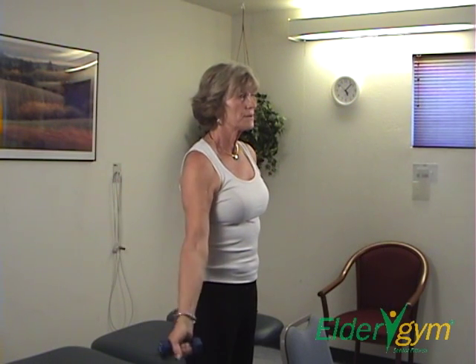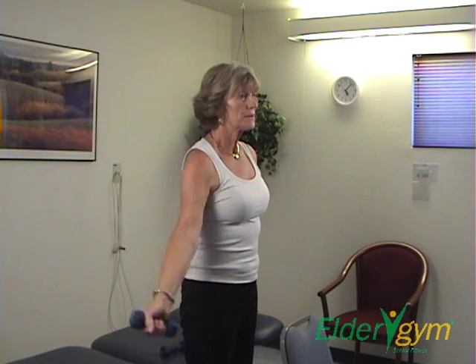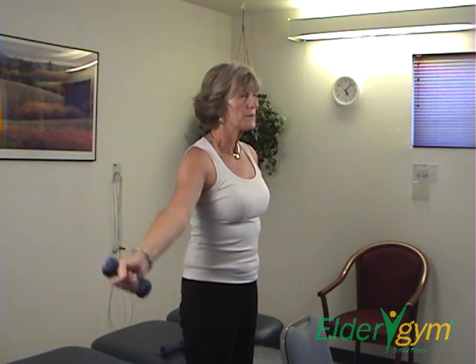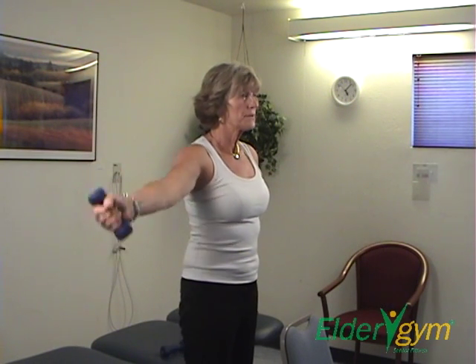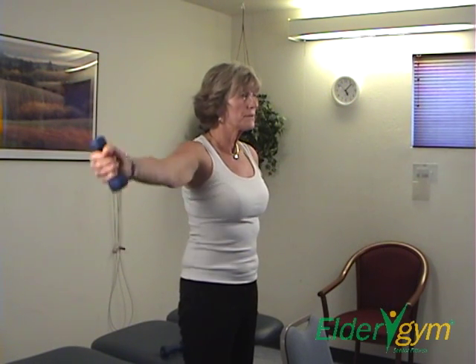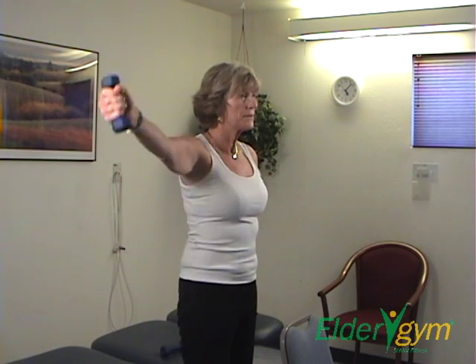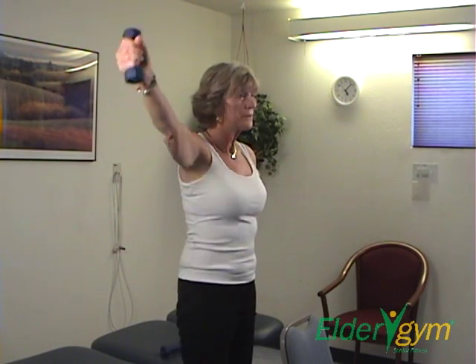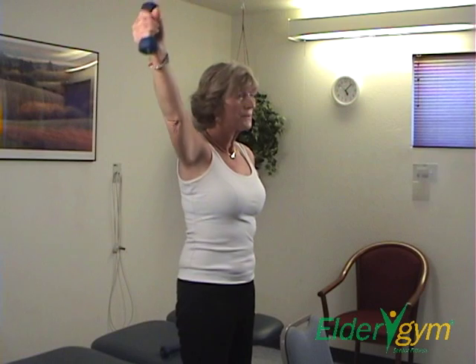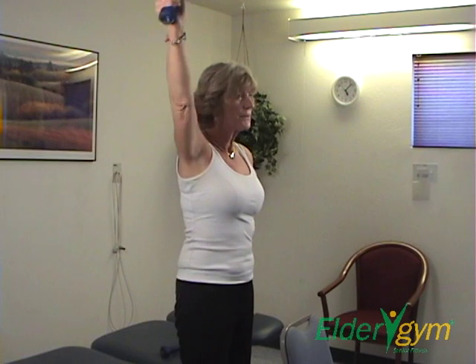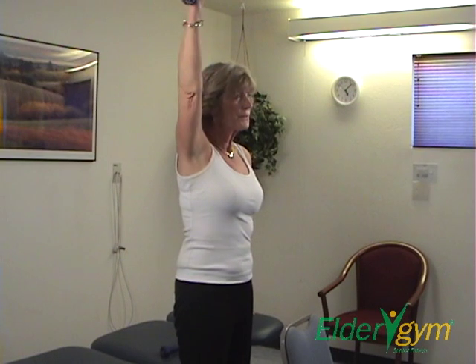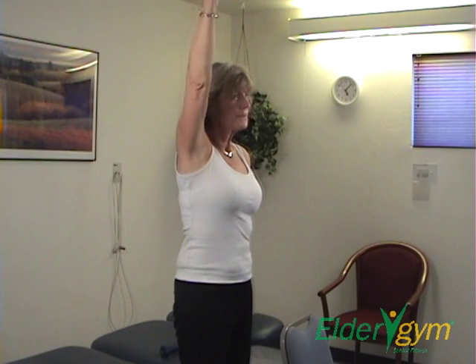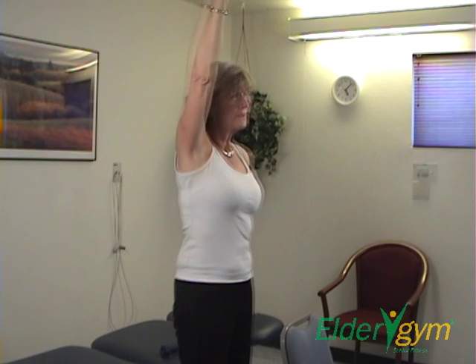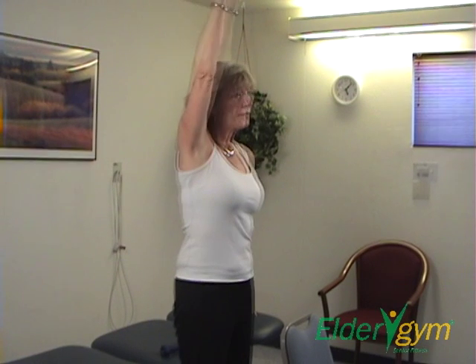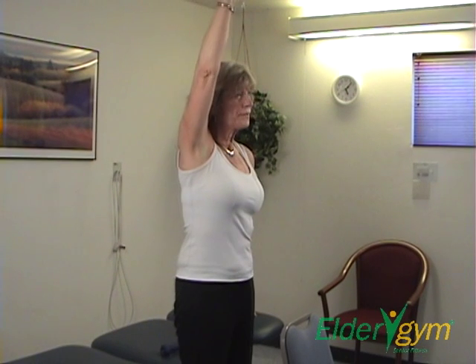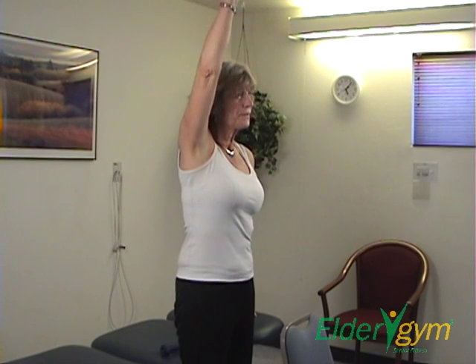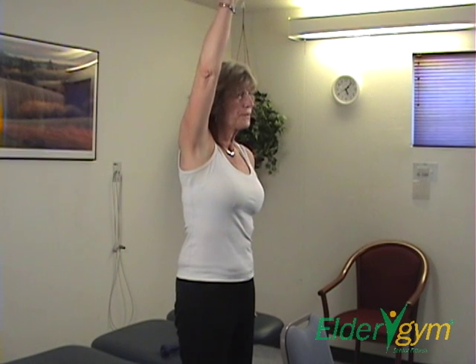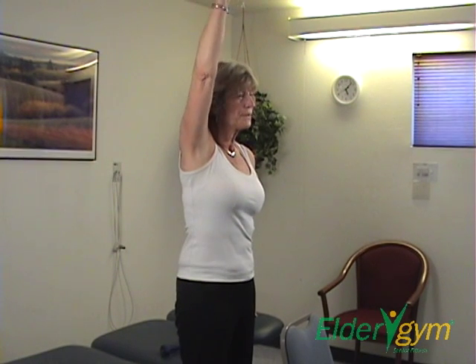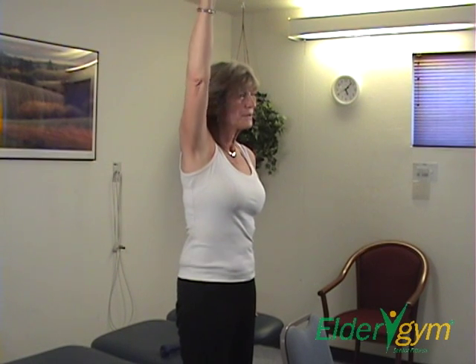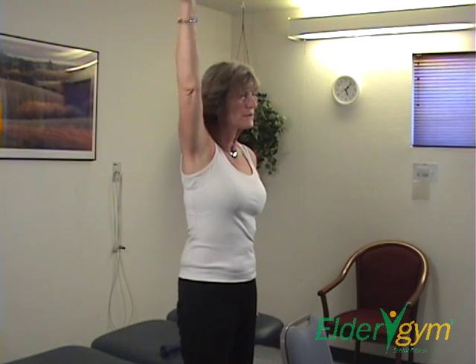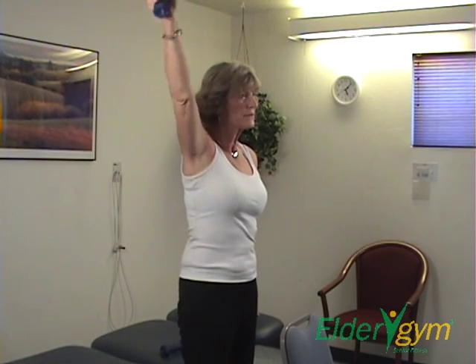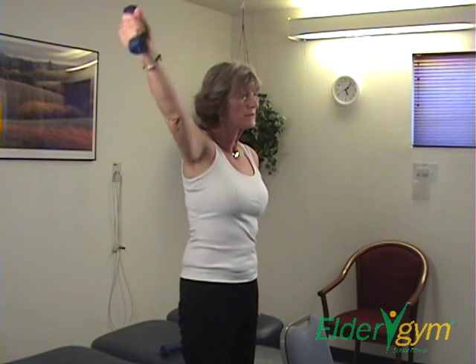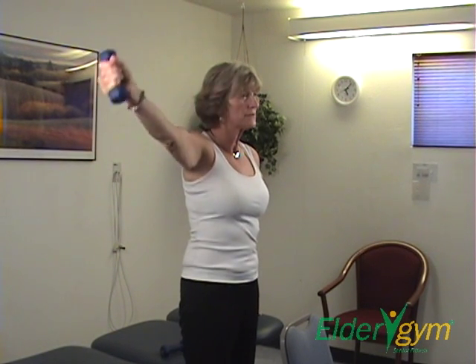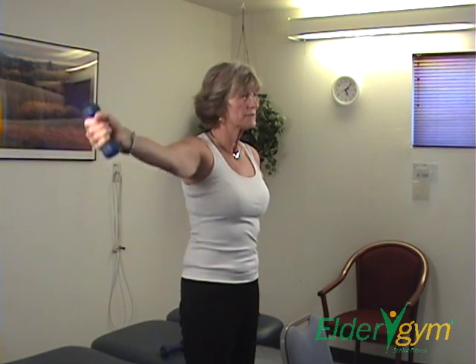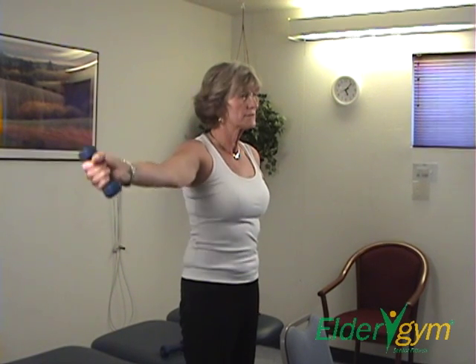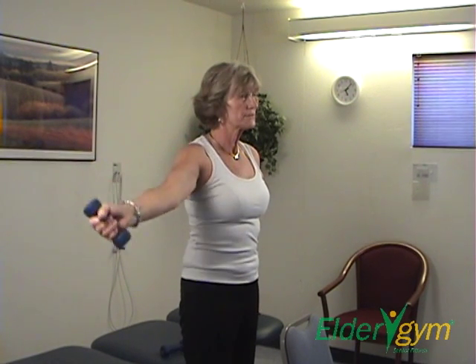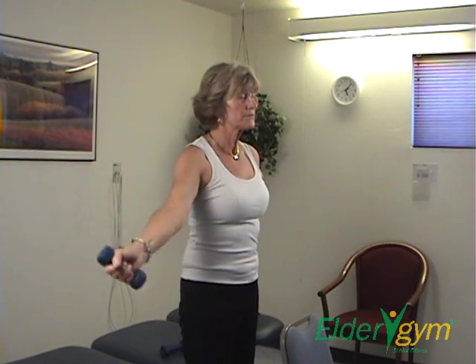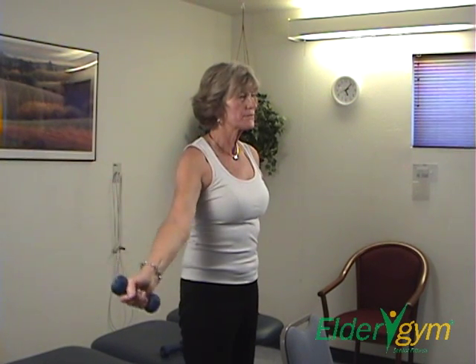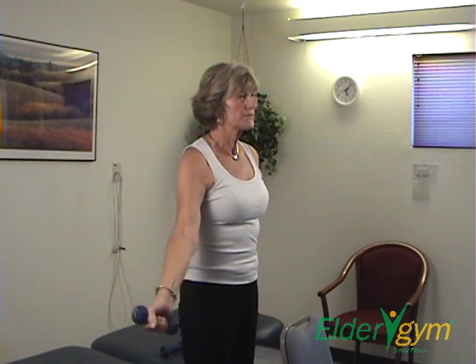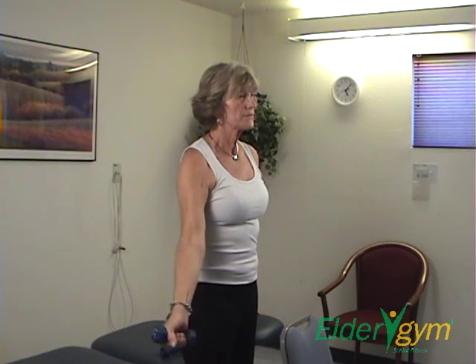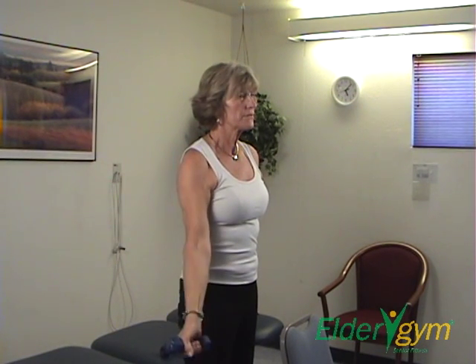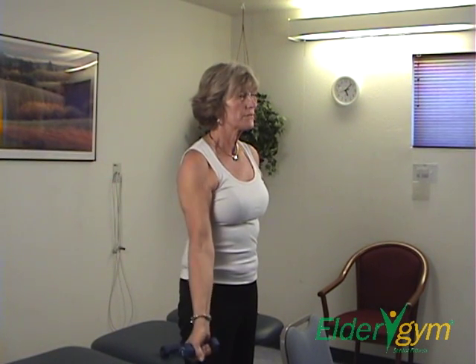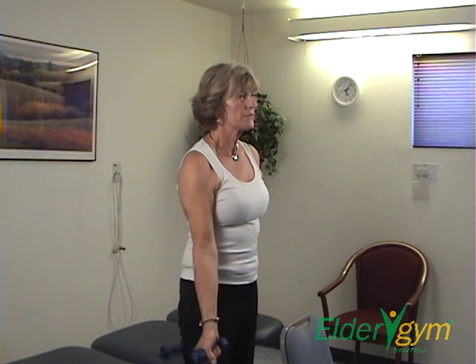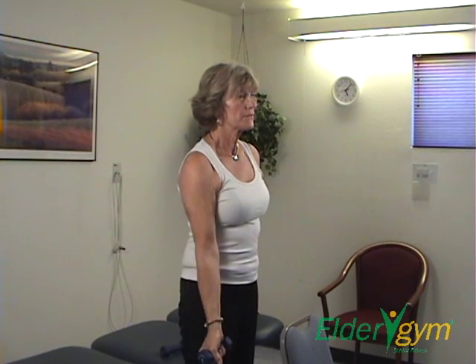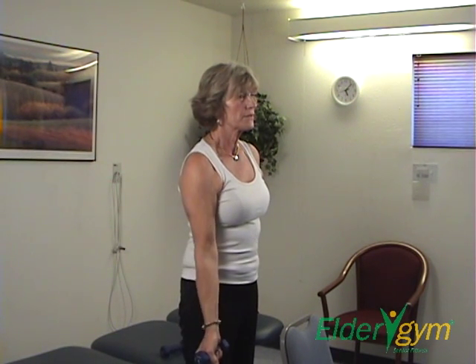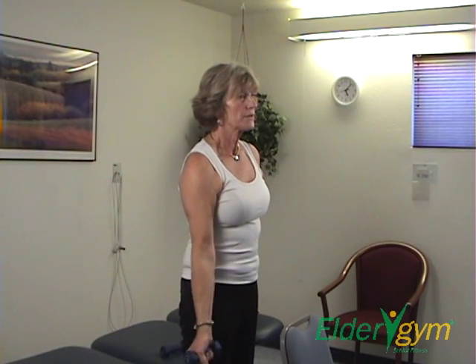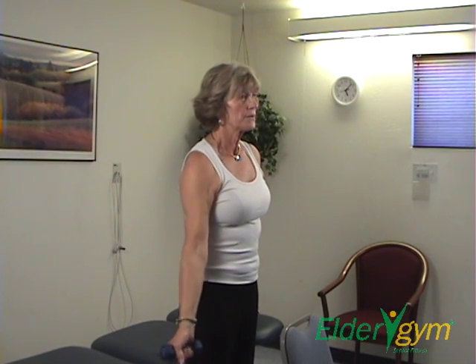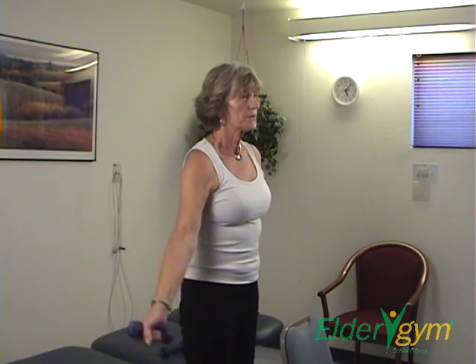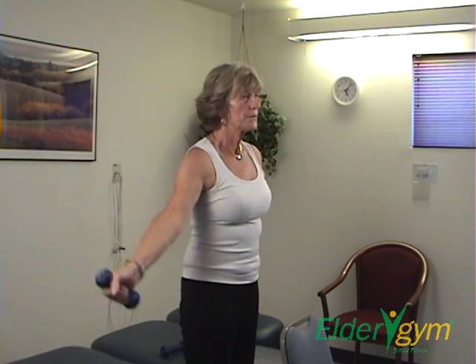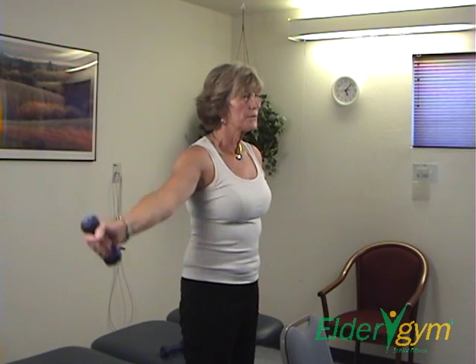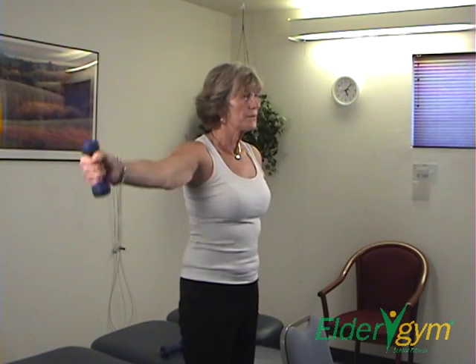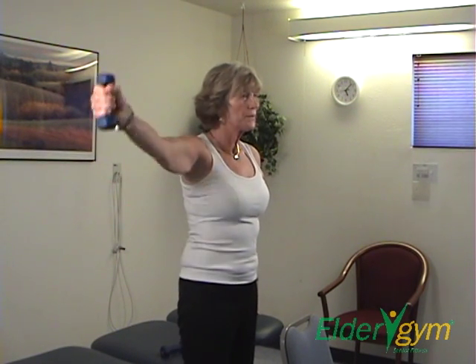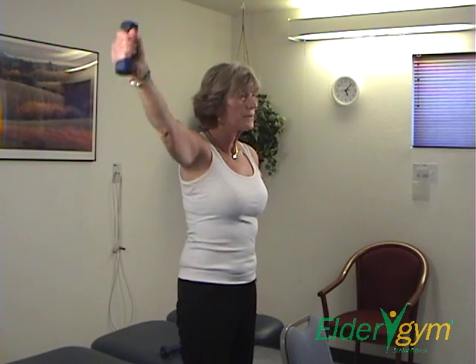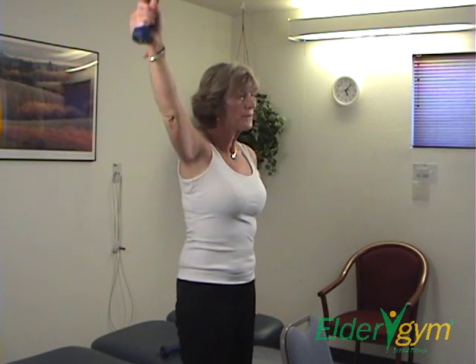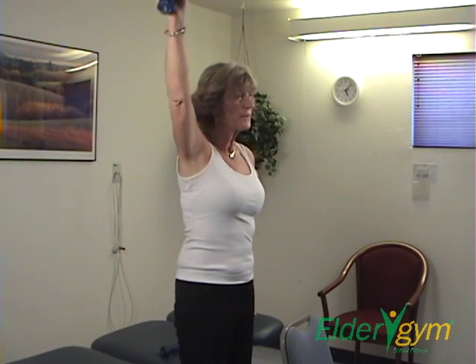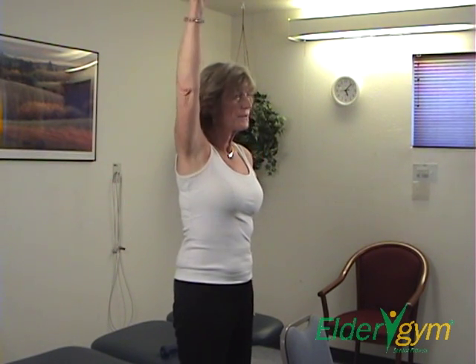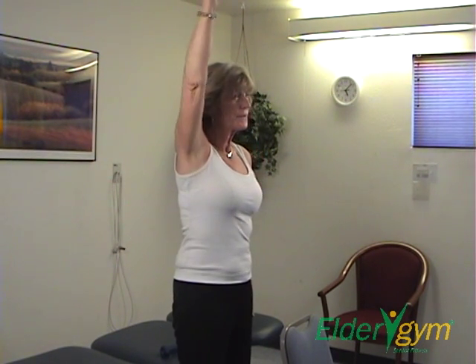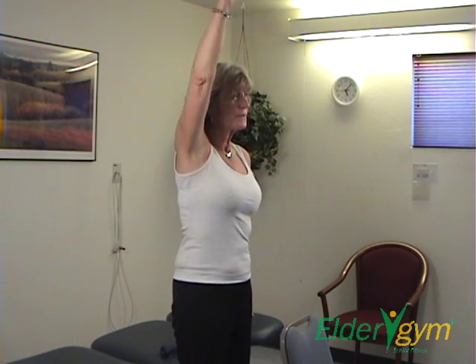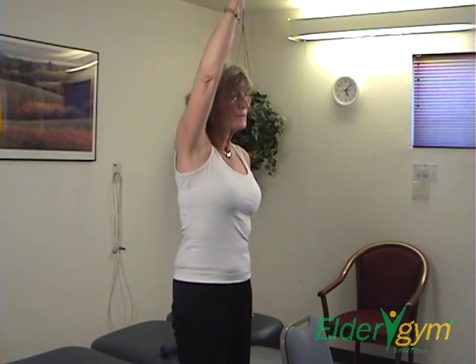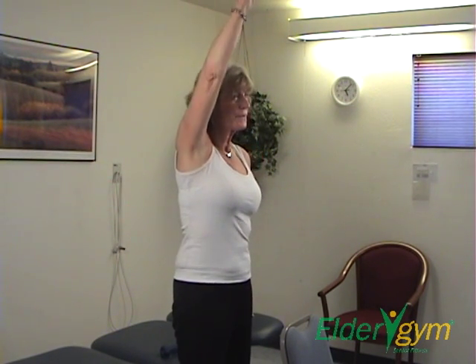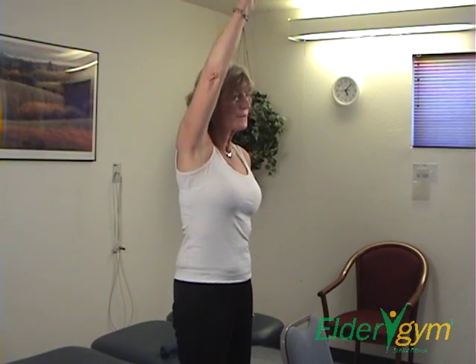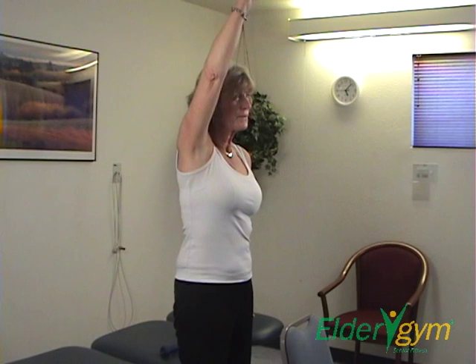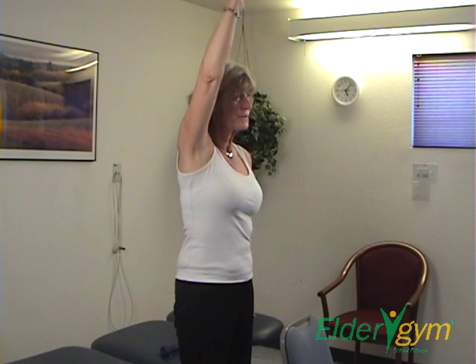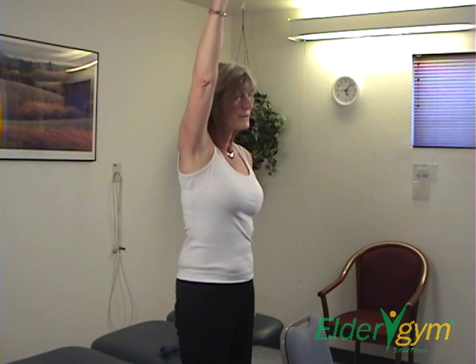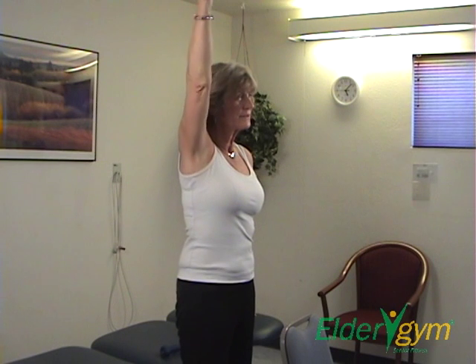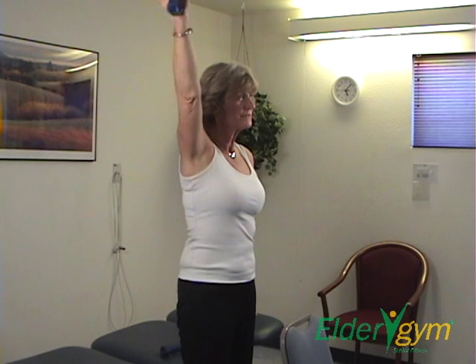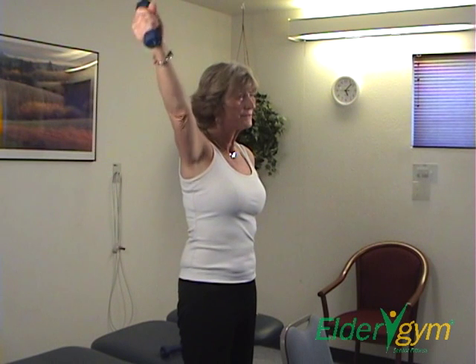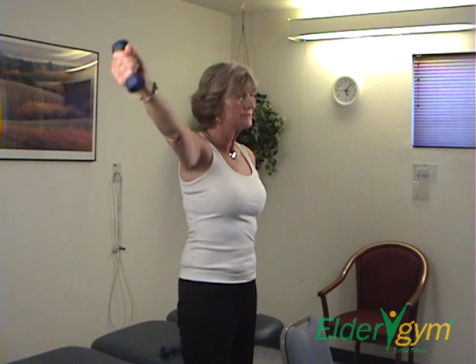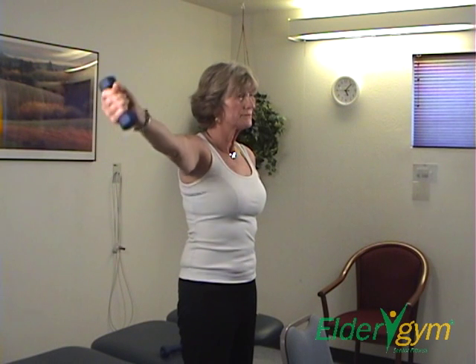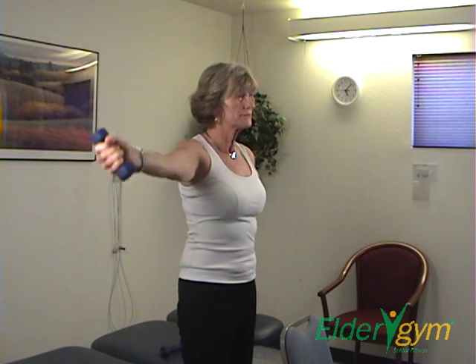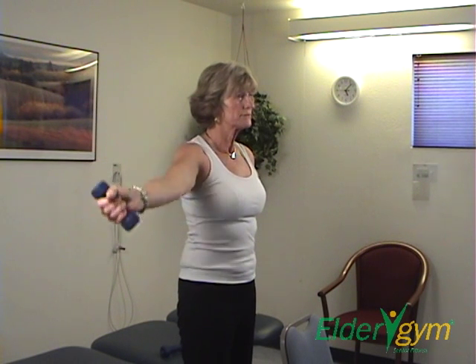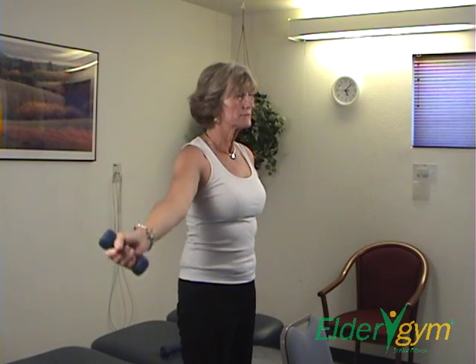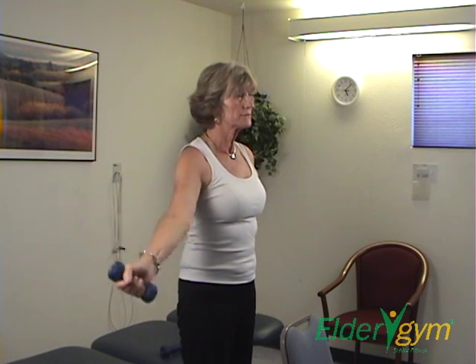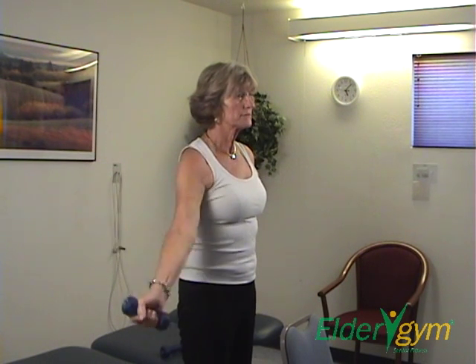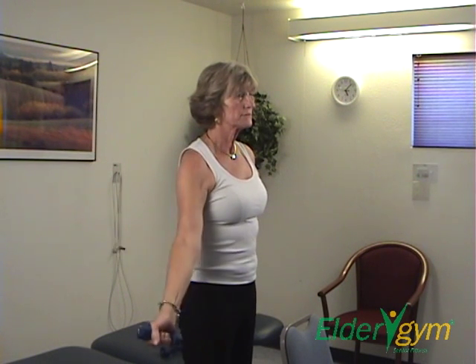Exhale during the upward movement phase. Inhale during the downward movement phase.